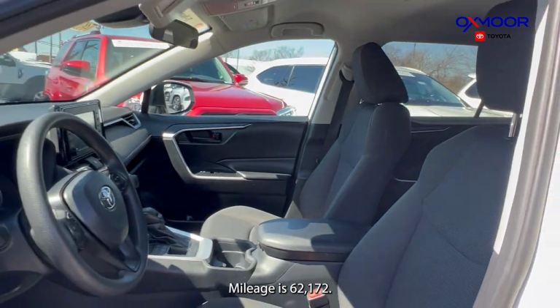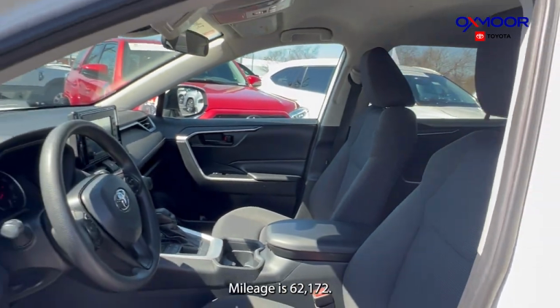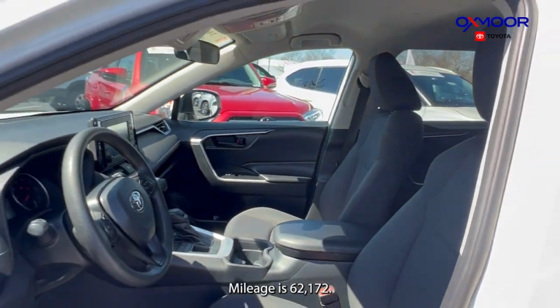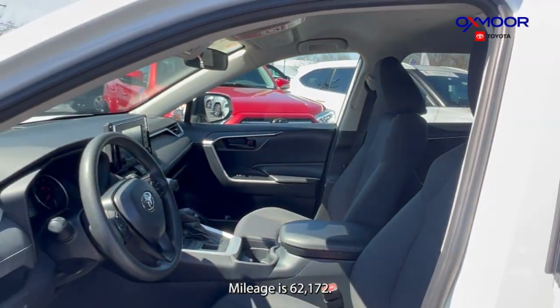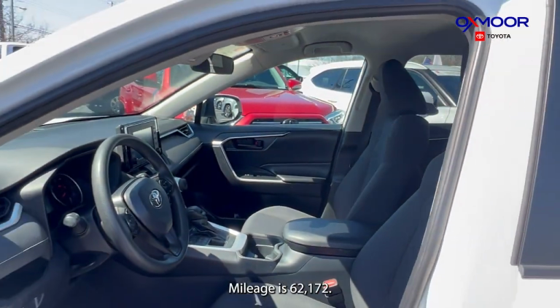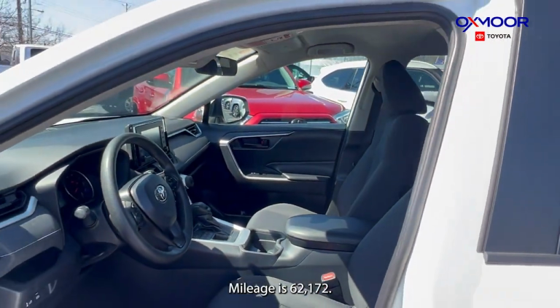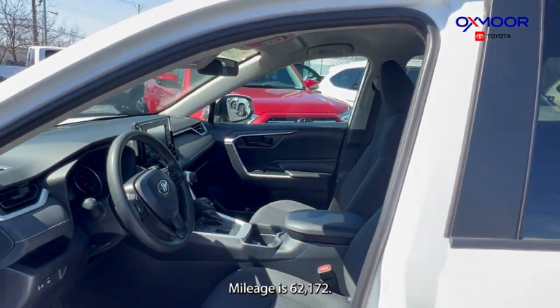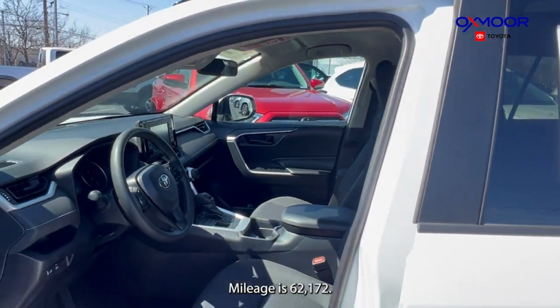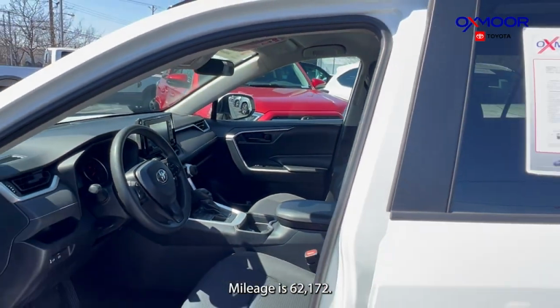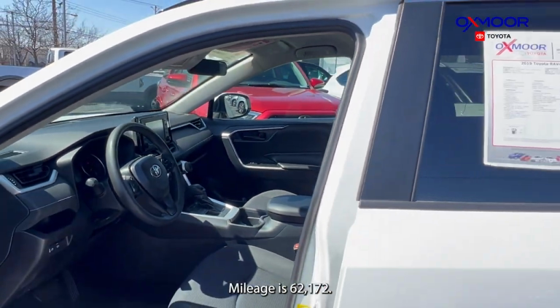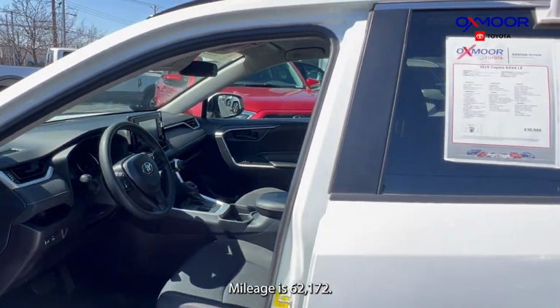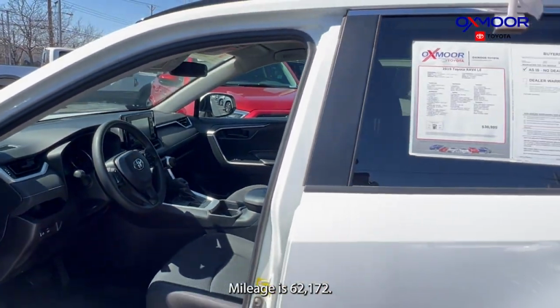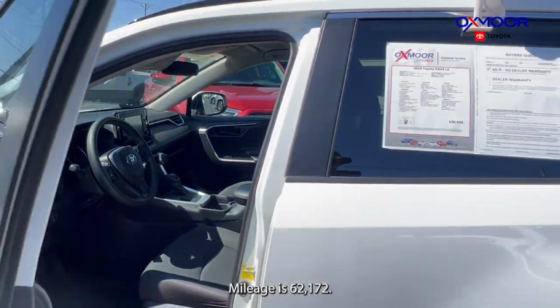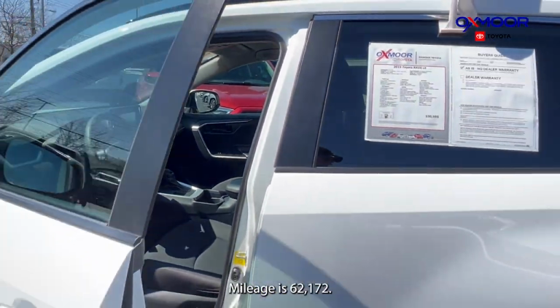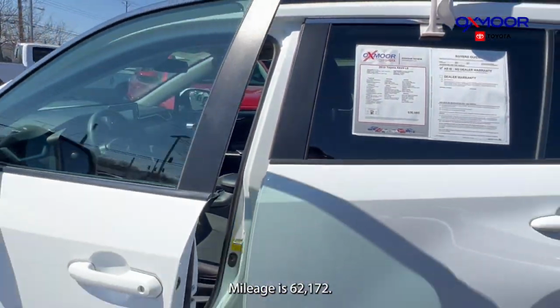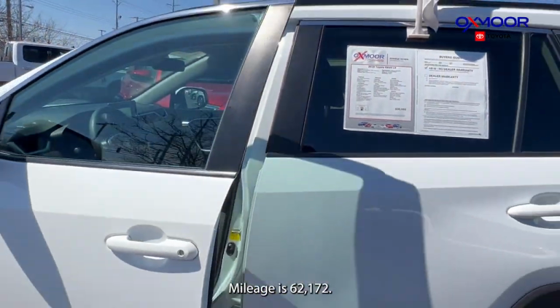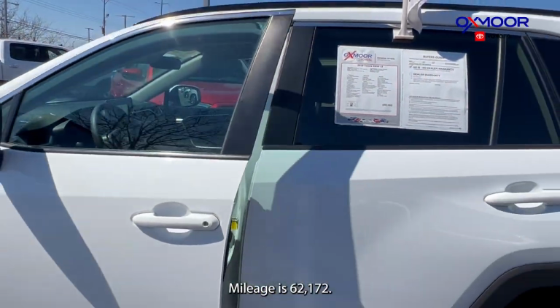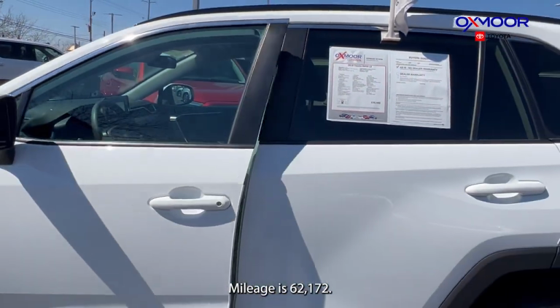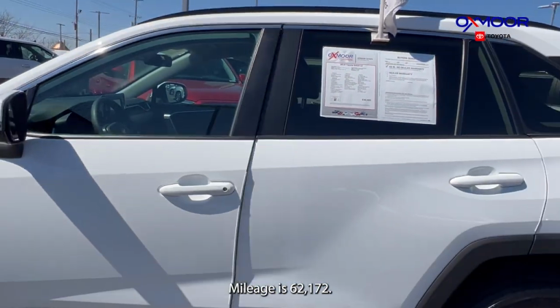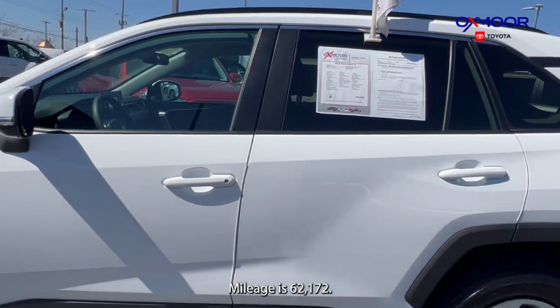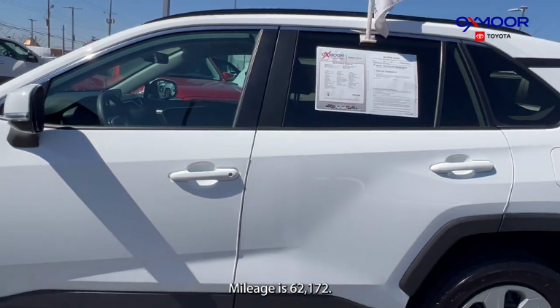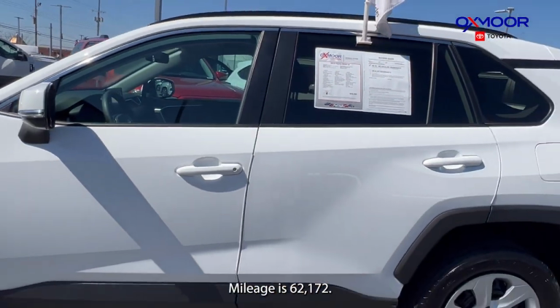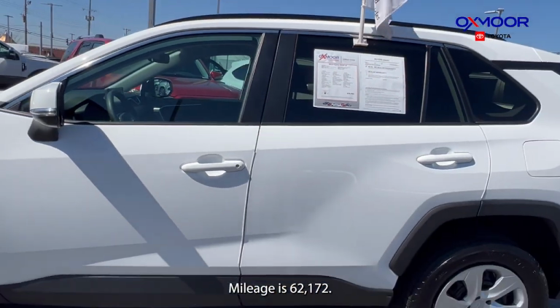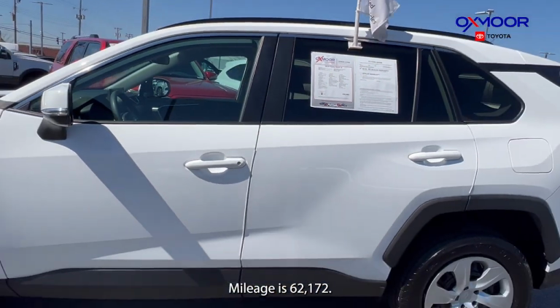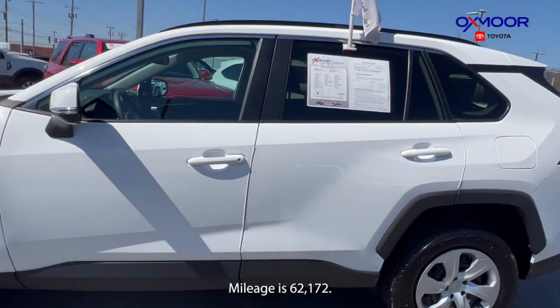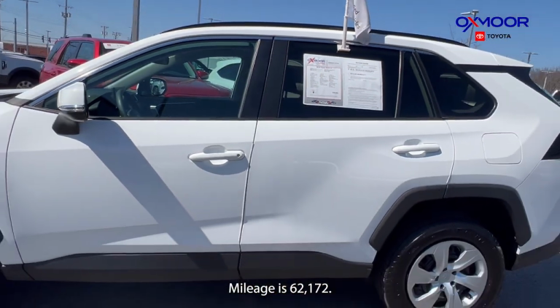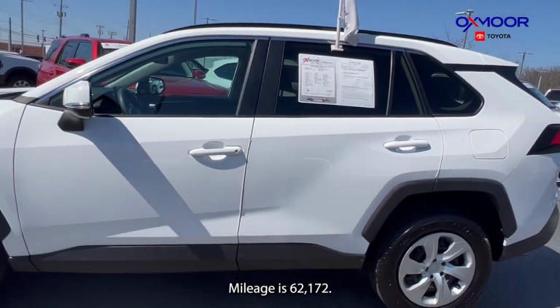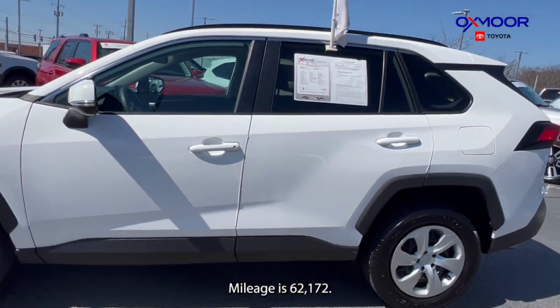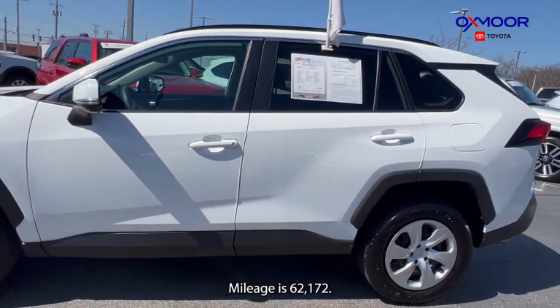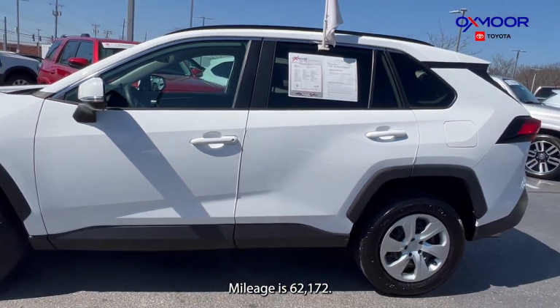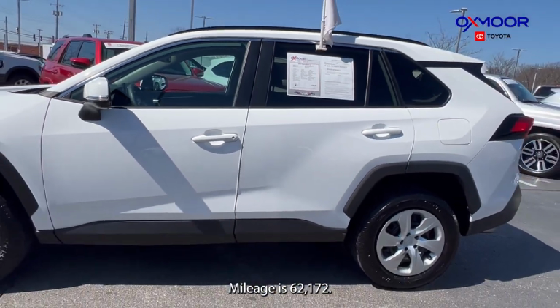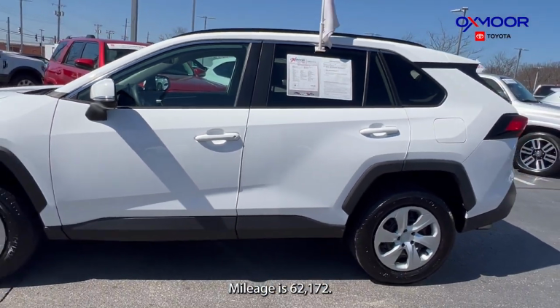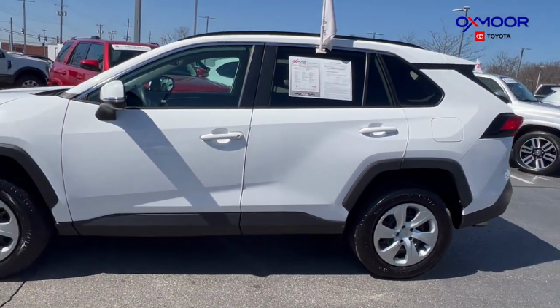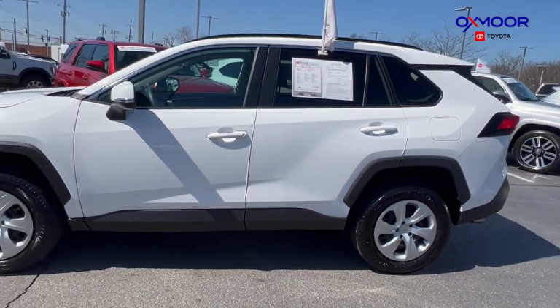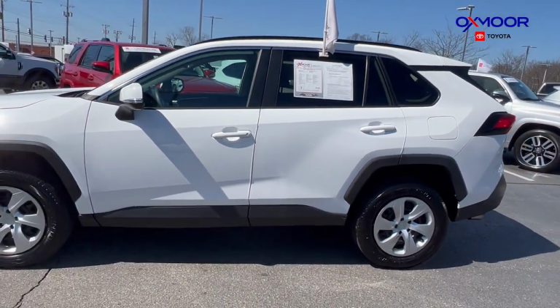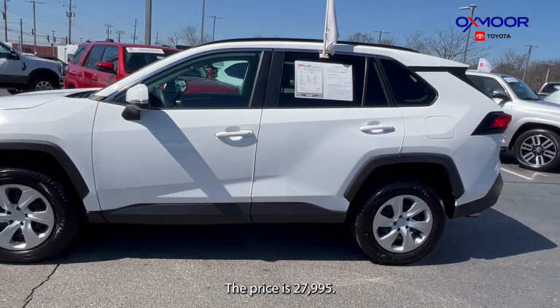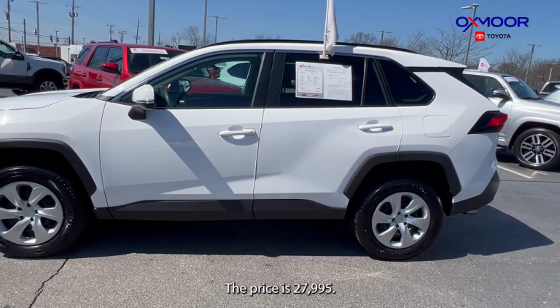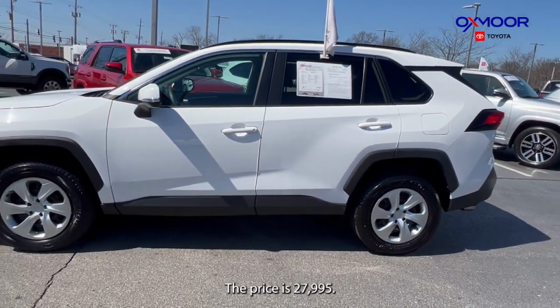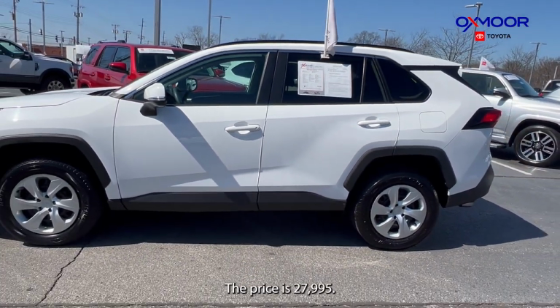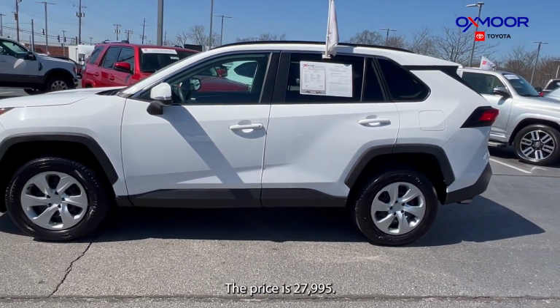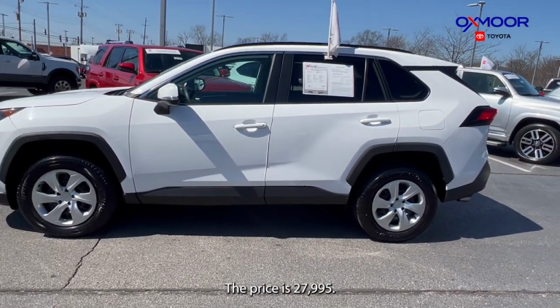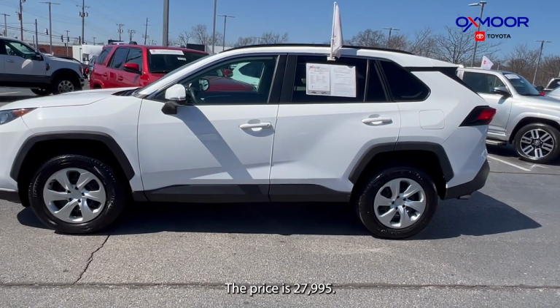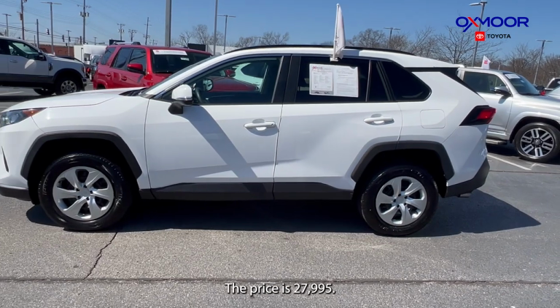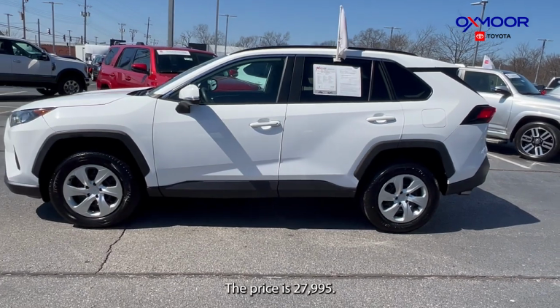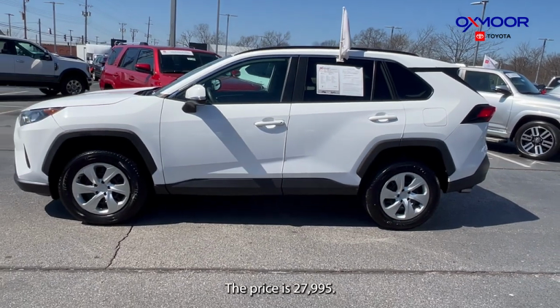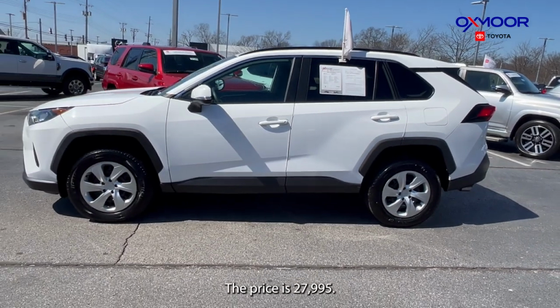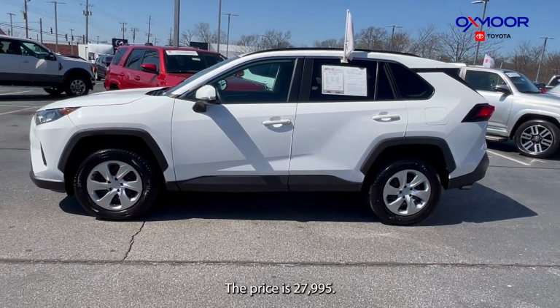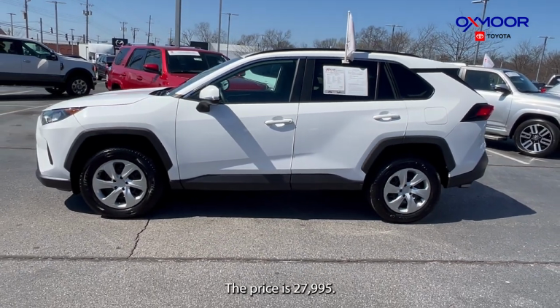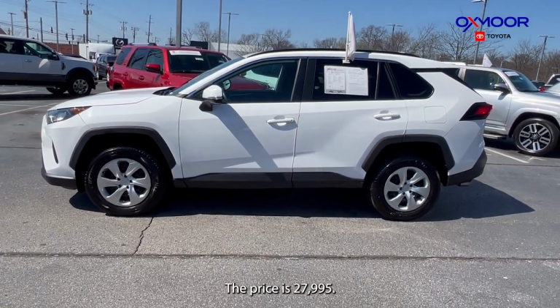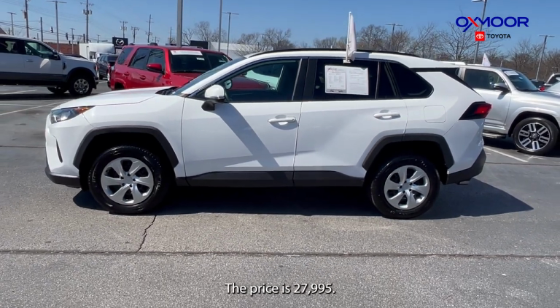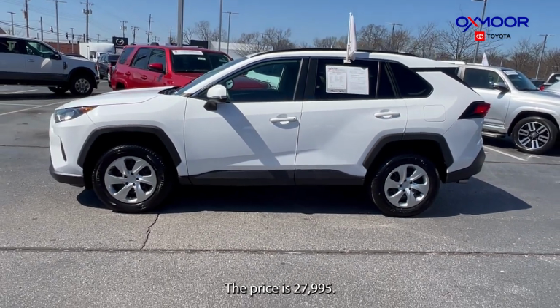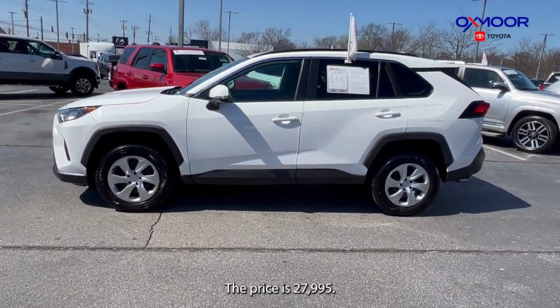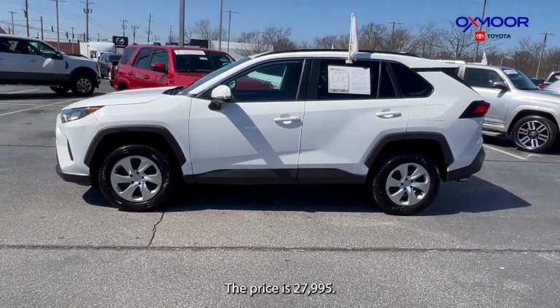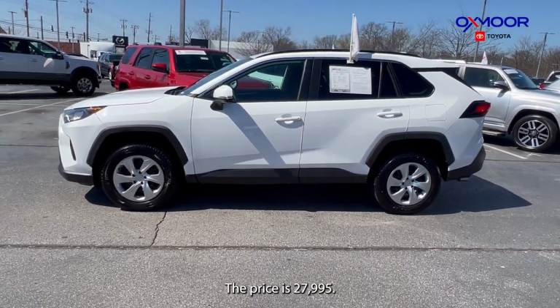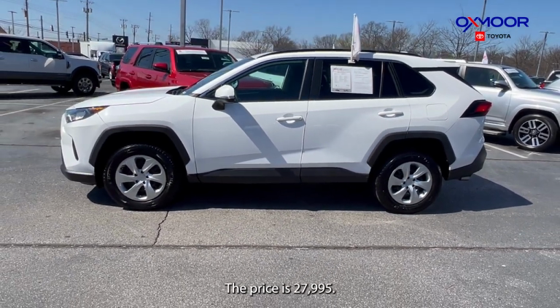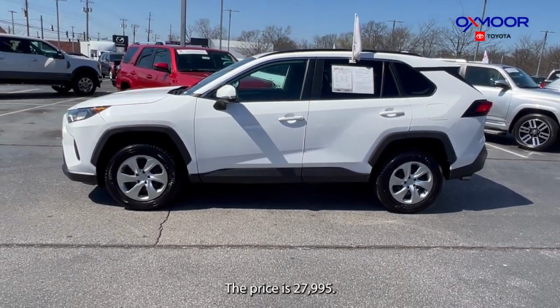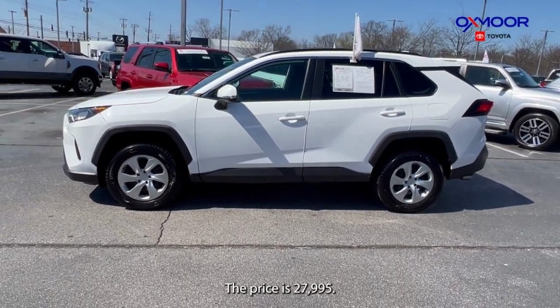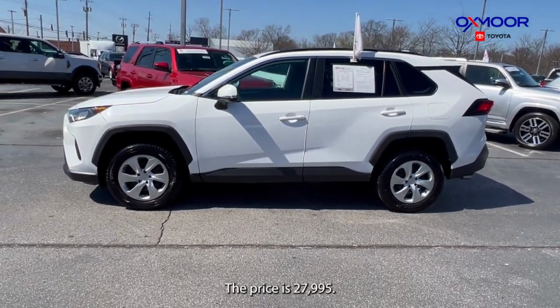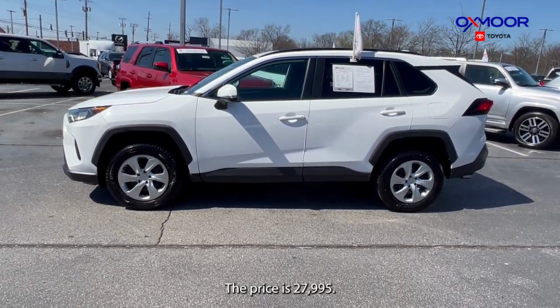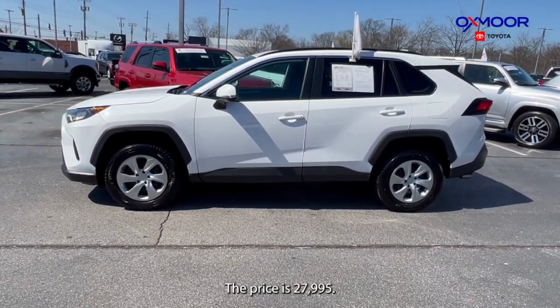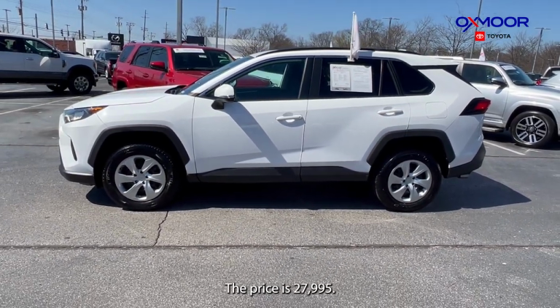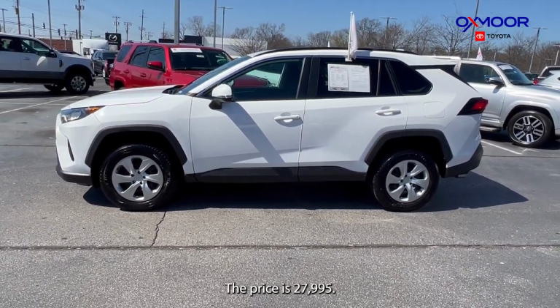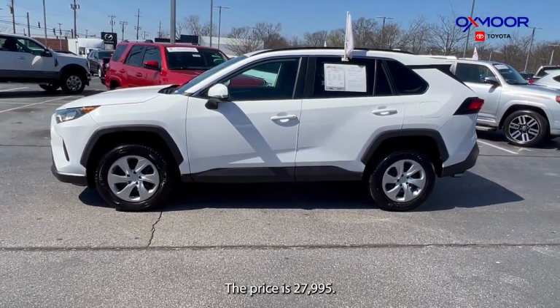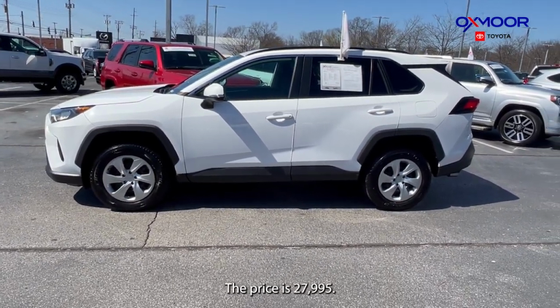The interior is in black. Mileage is 62,172 miles and the price is $27,995.